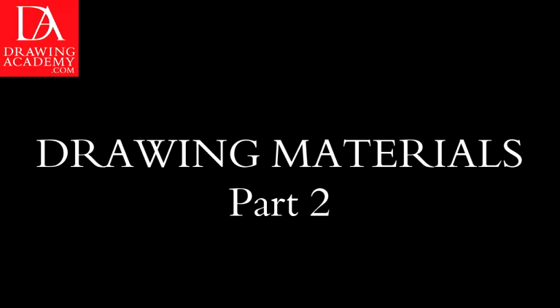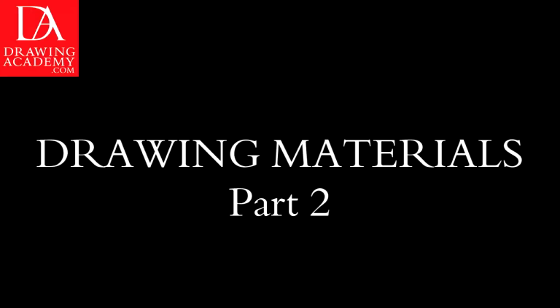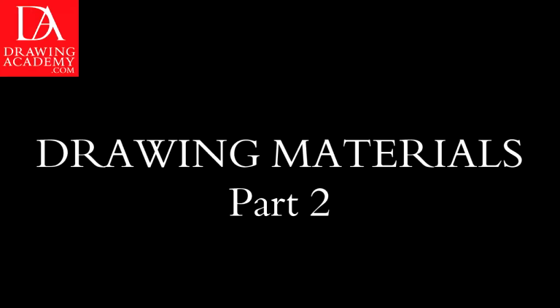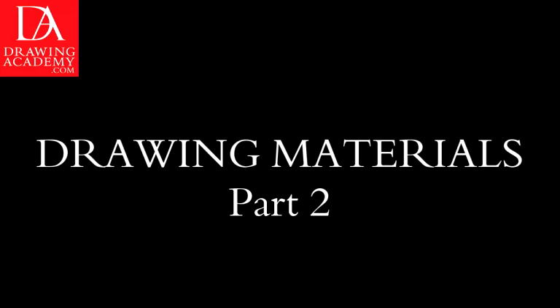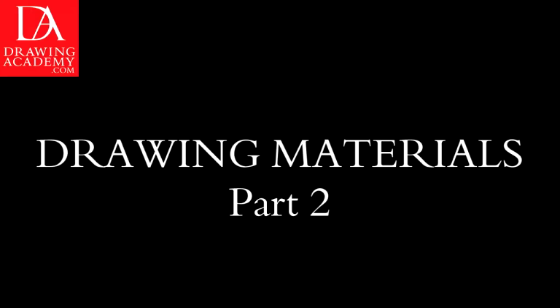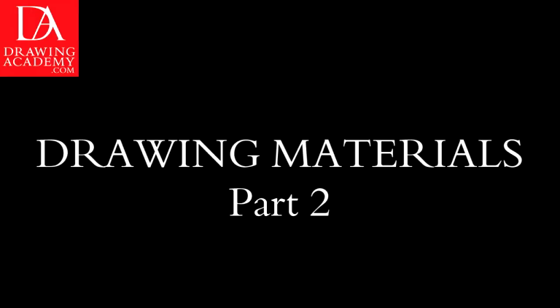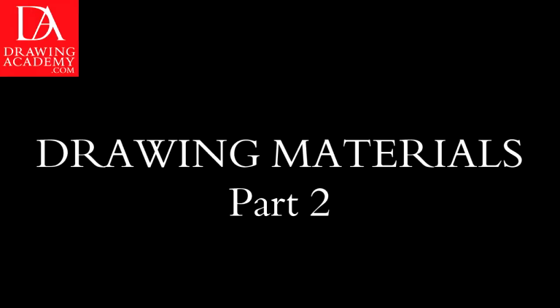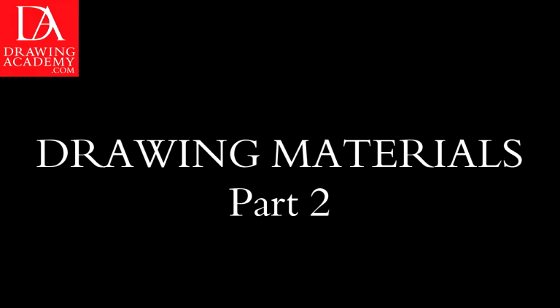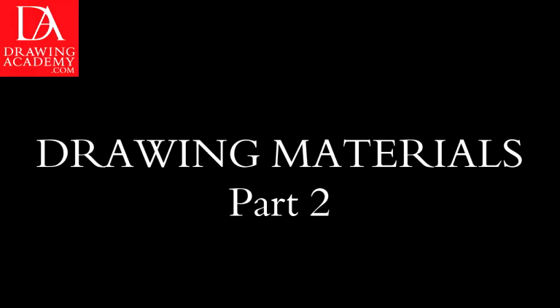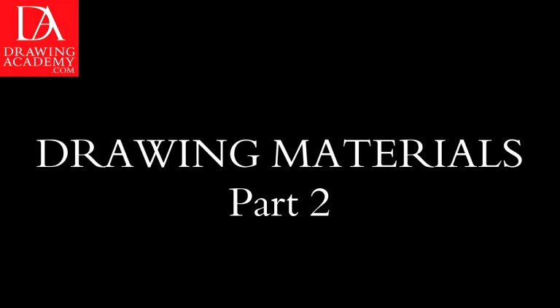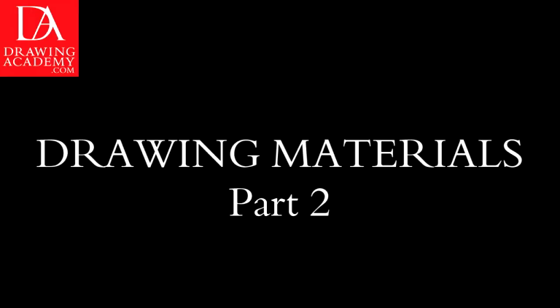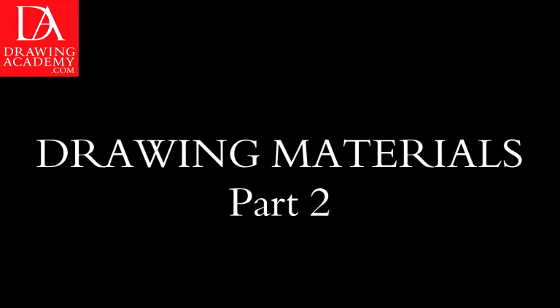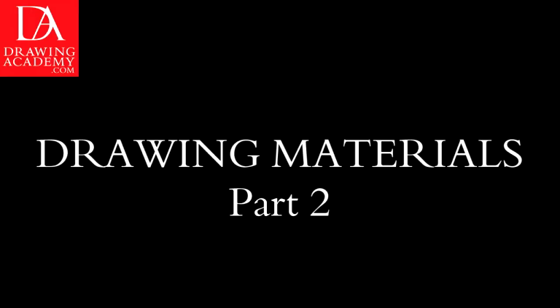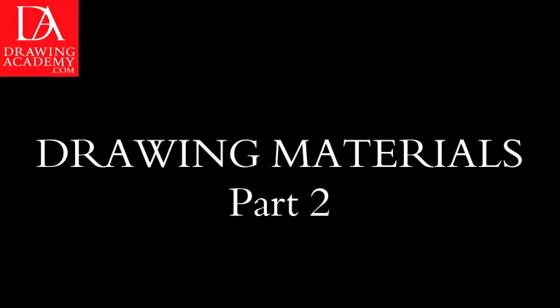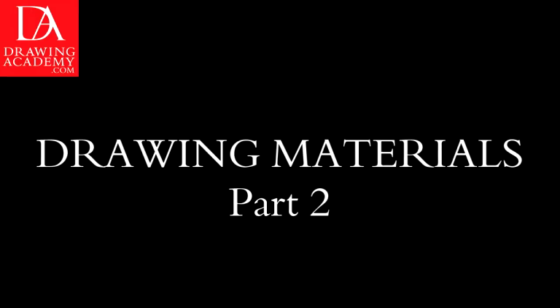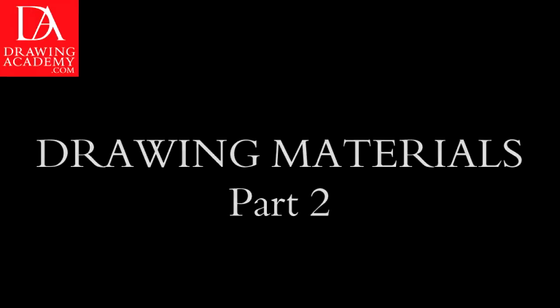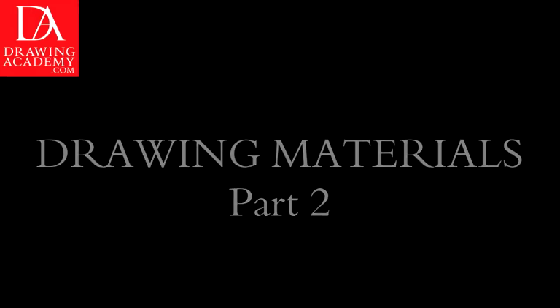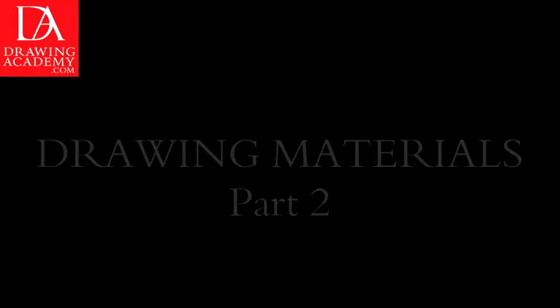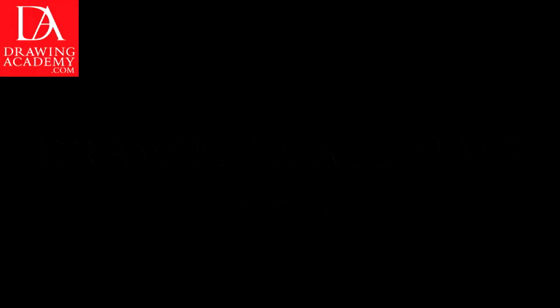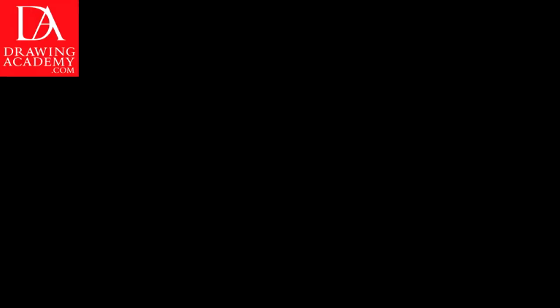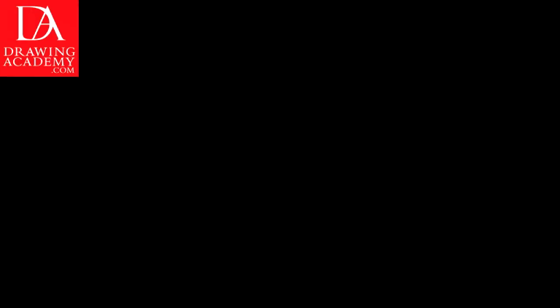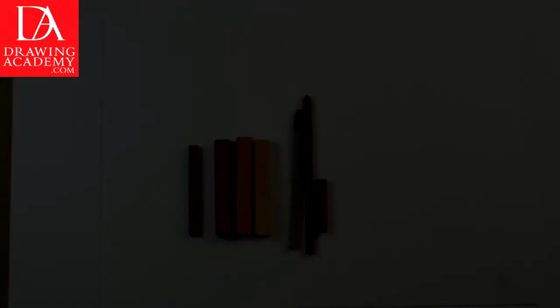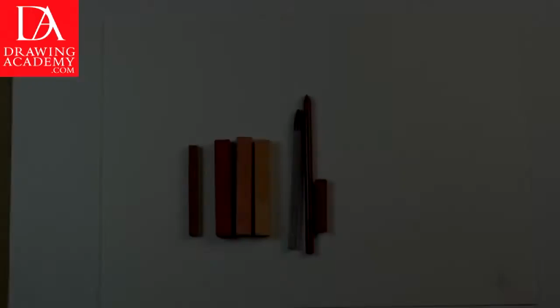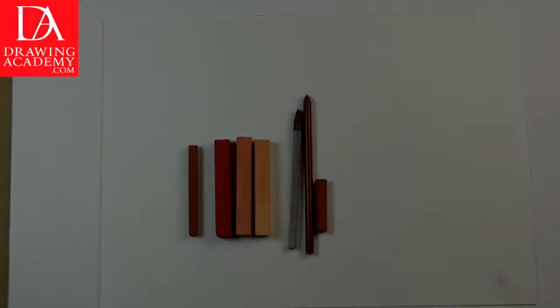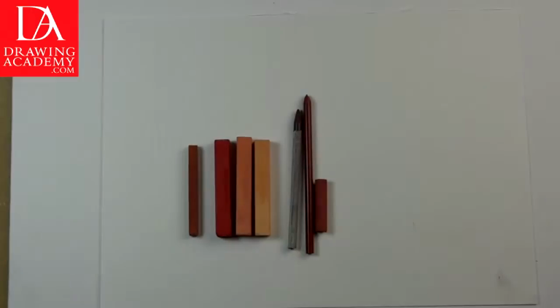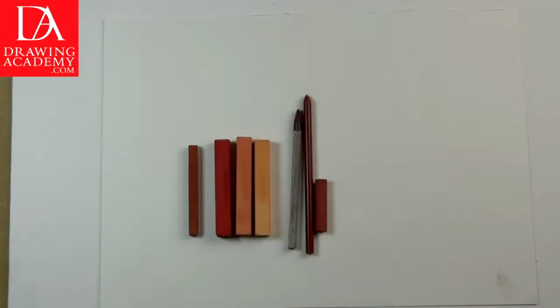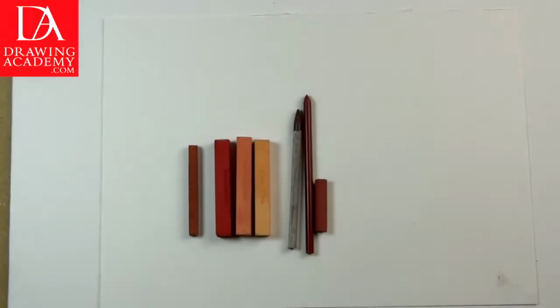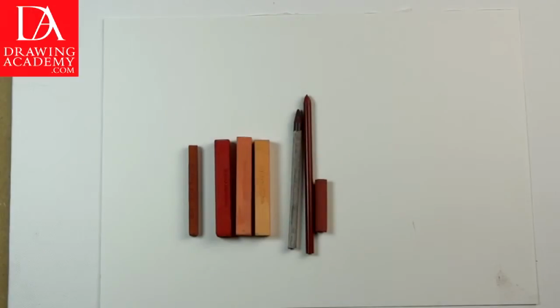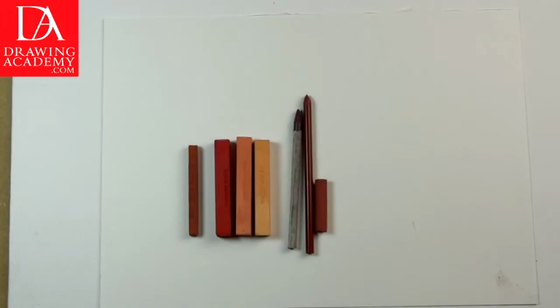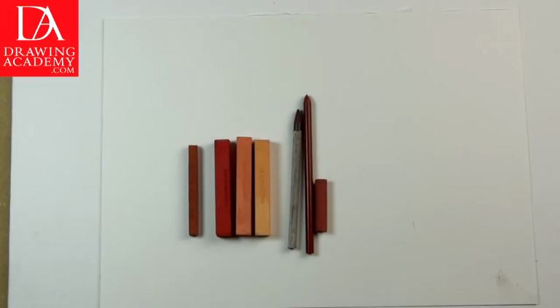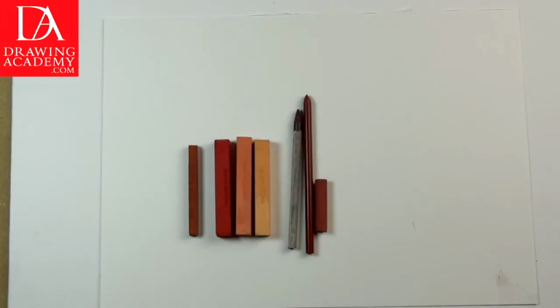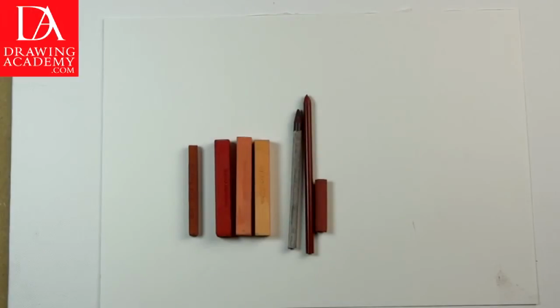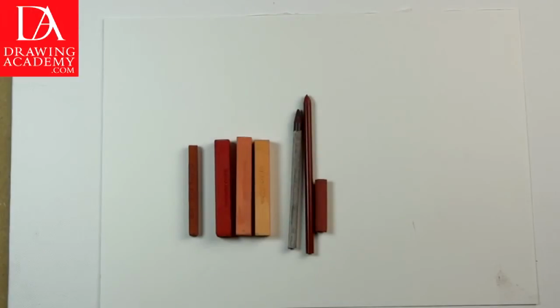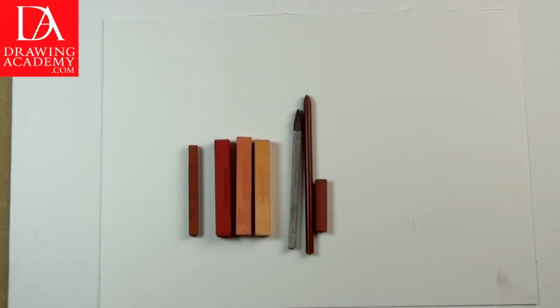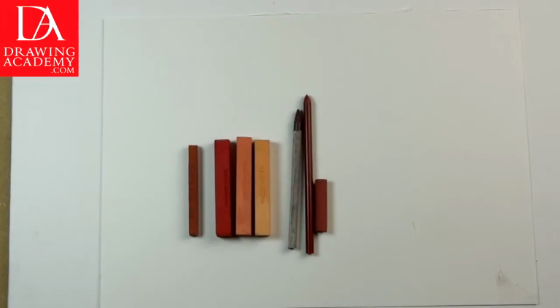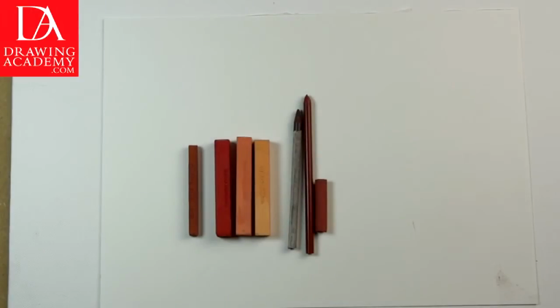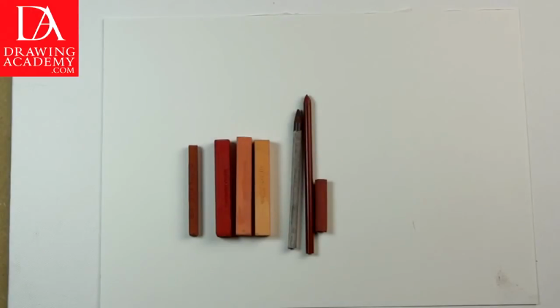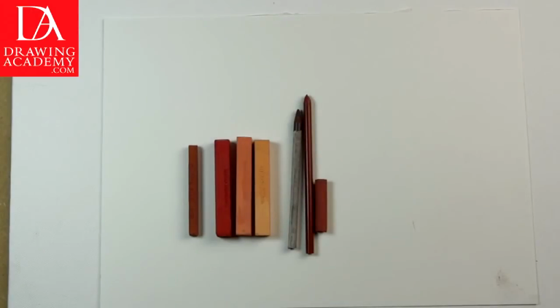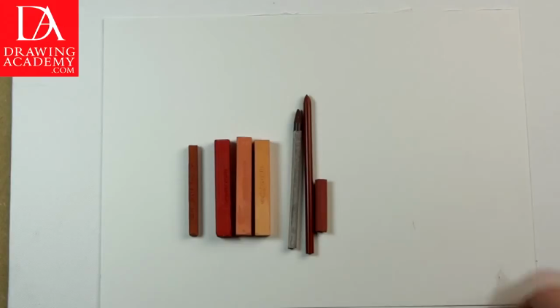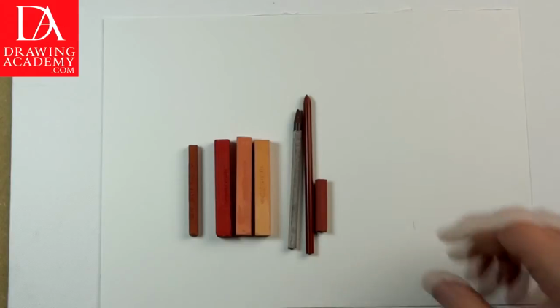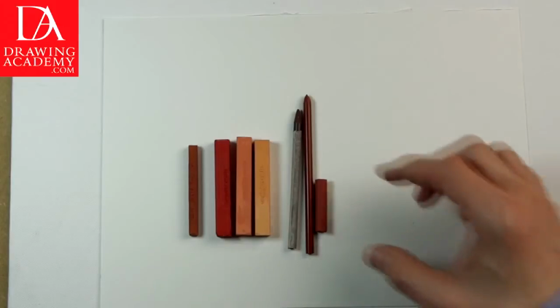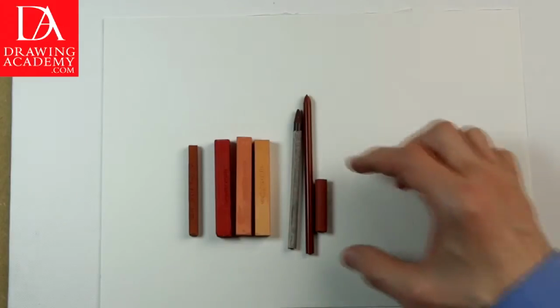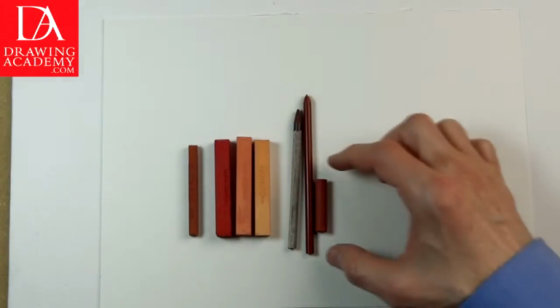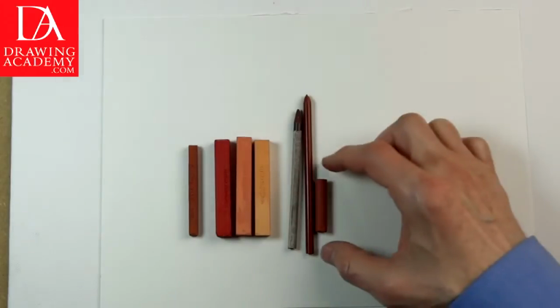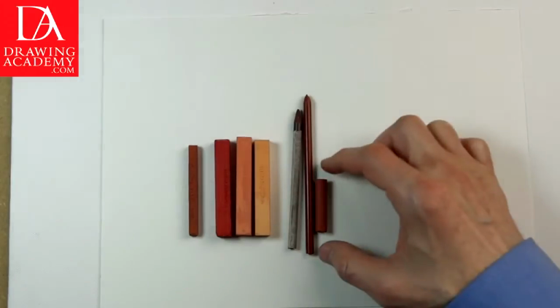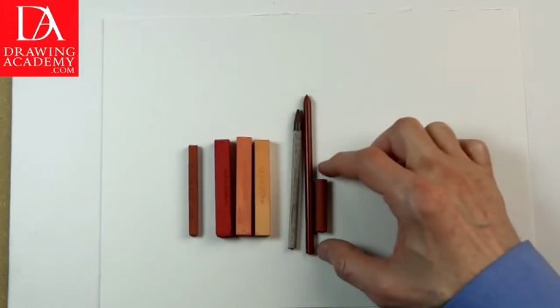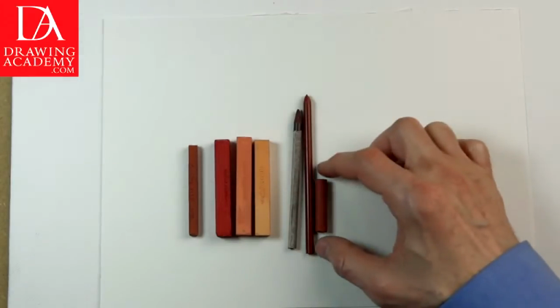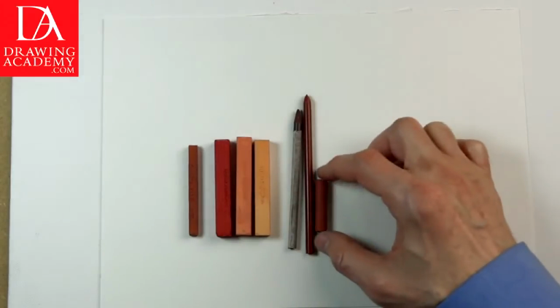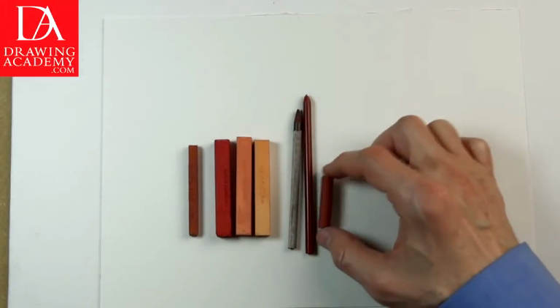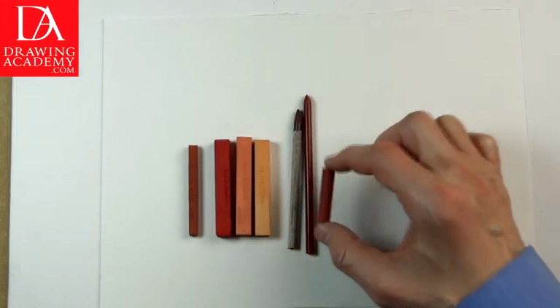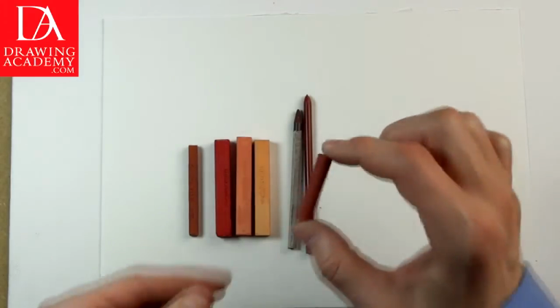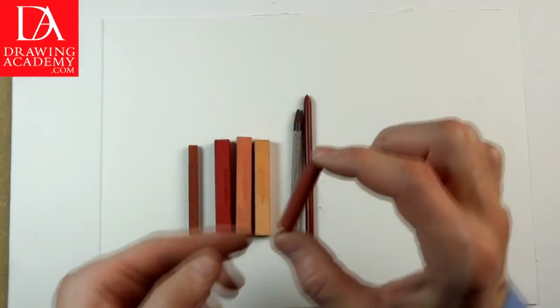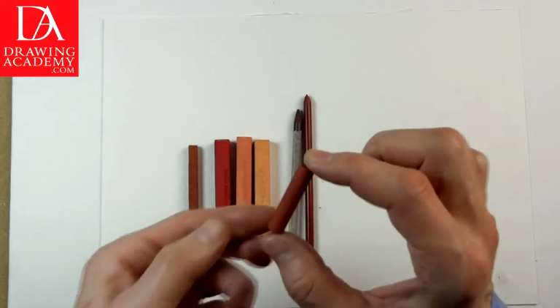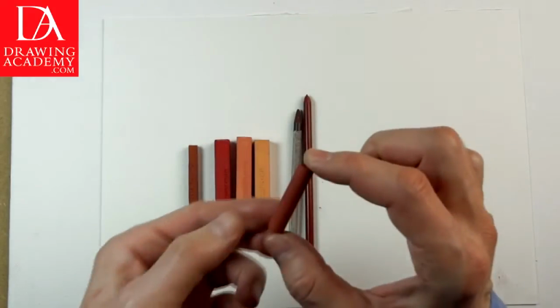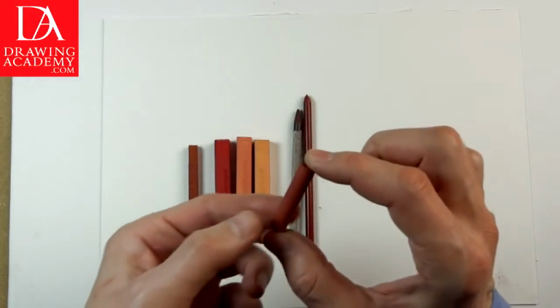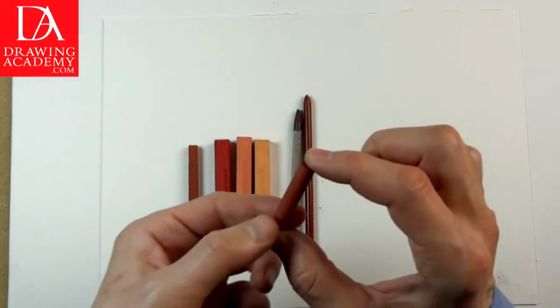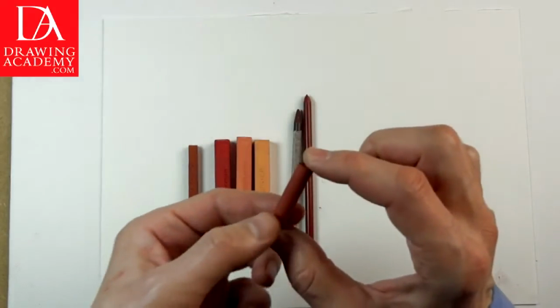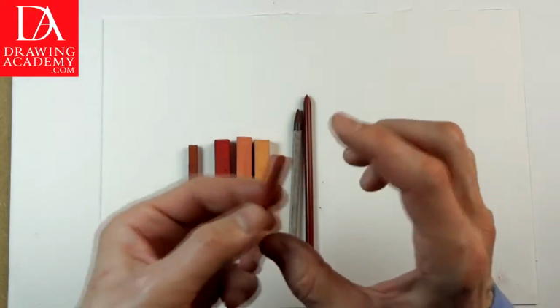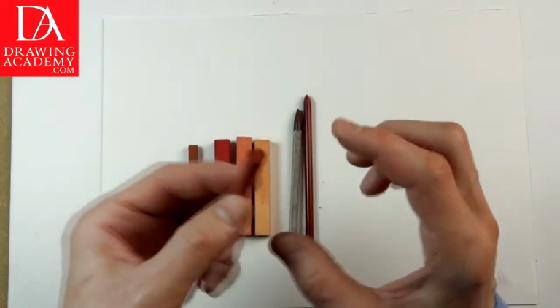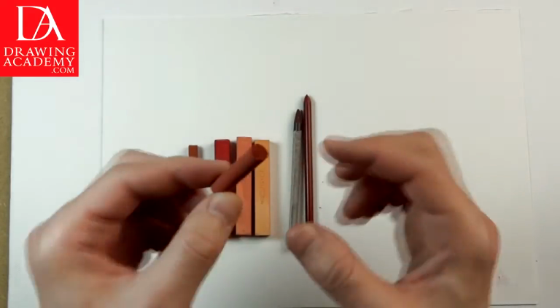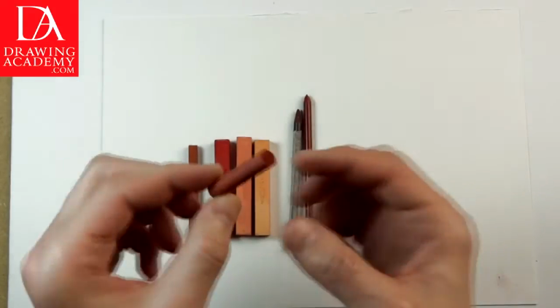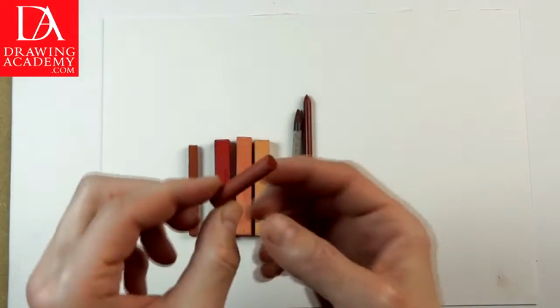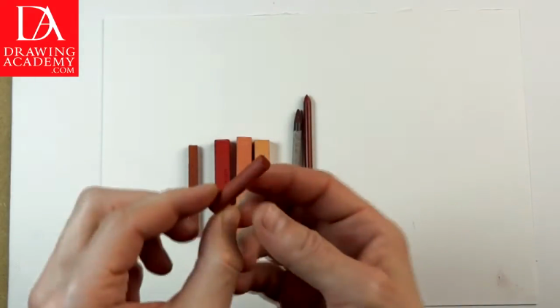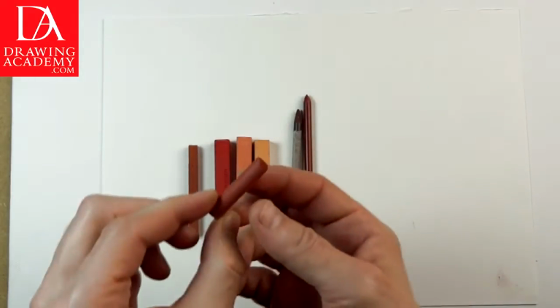Drawing materials, part two. In this video part, we will talk about chalks, colored pencils, and charcoals.